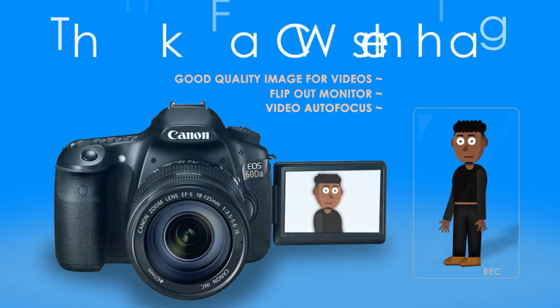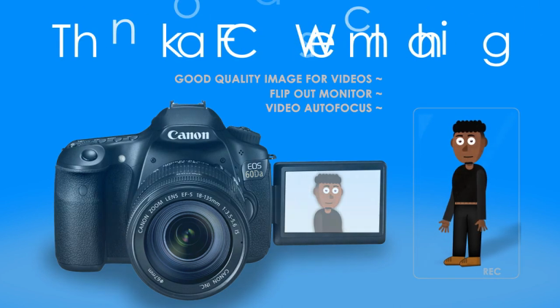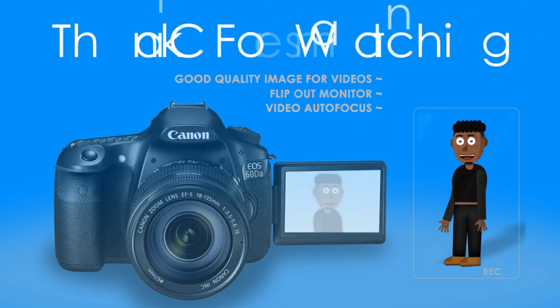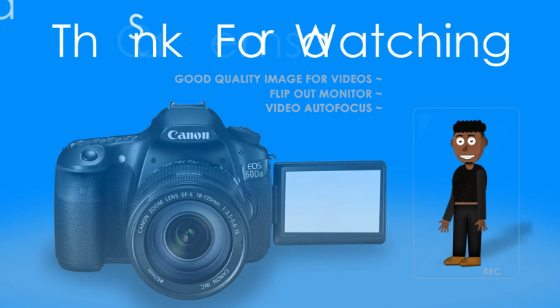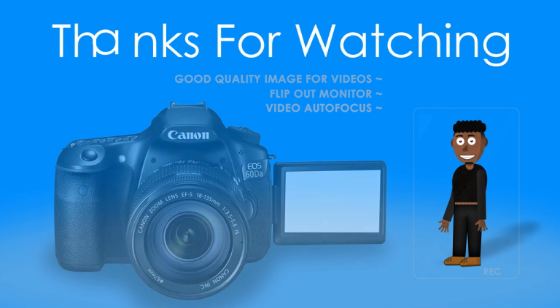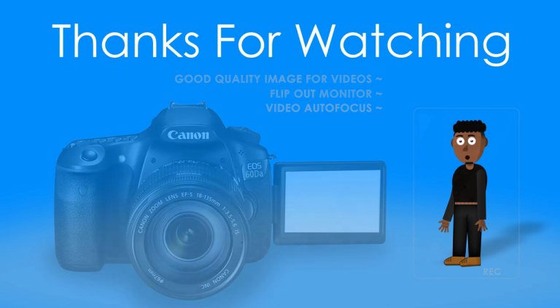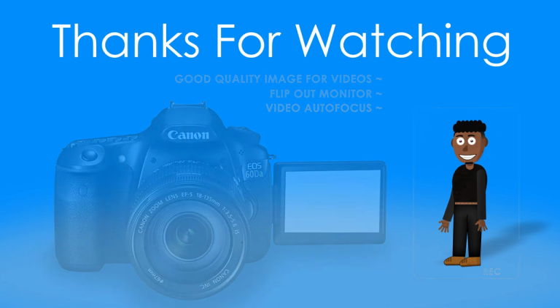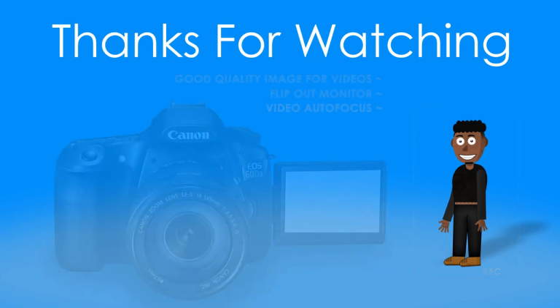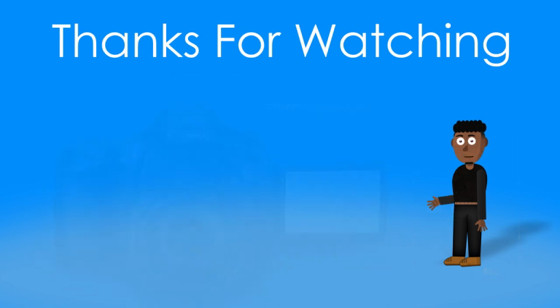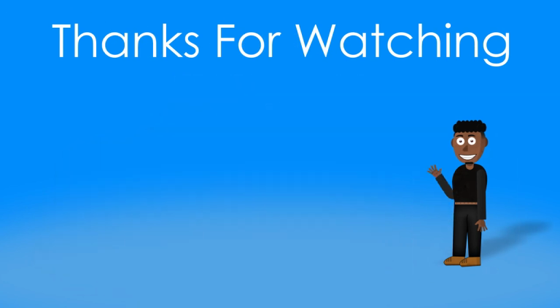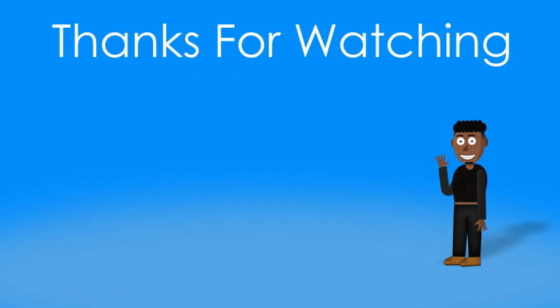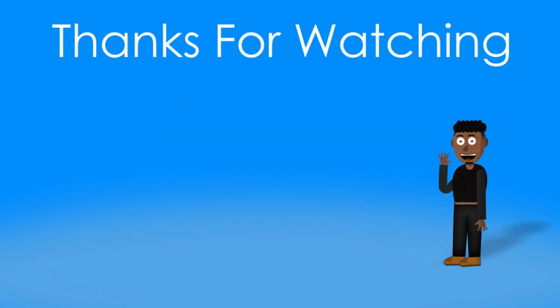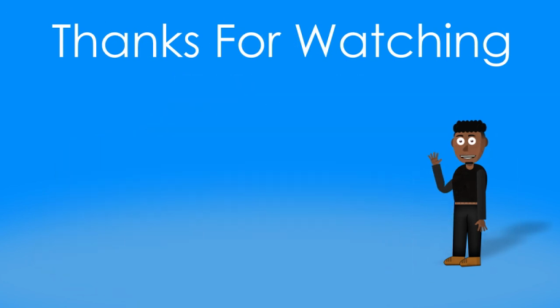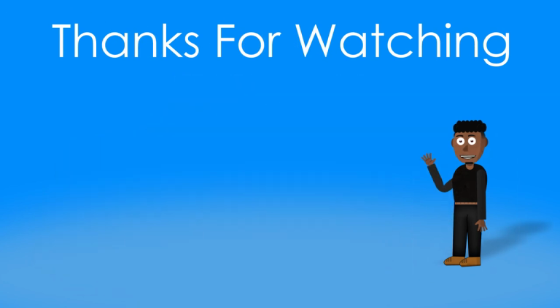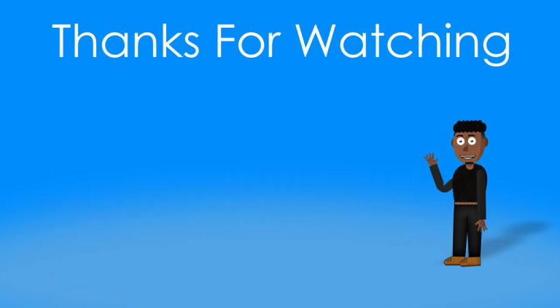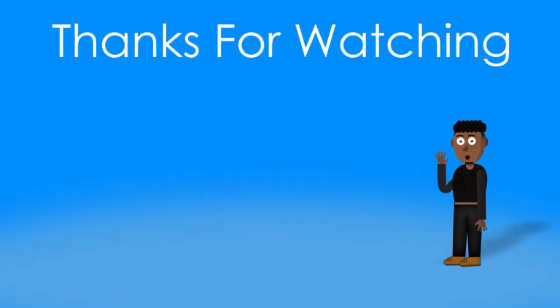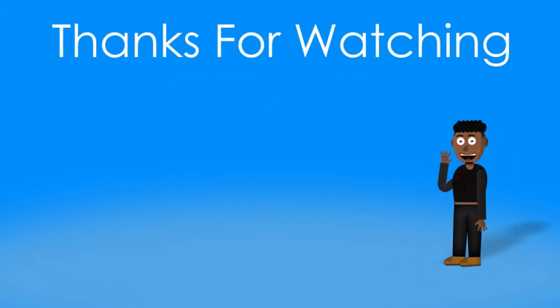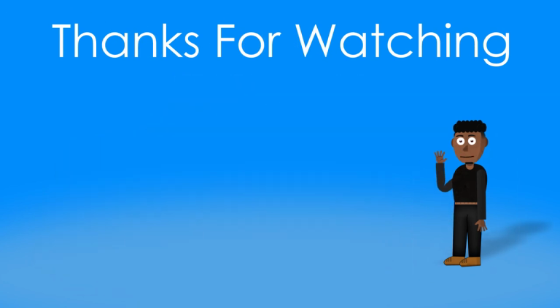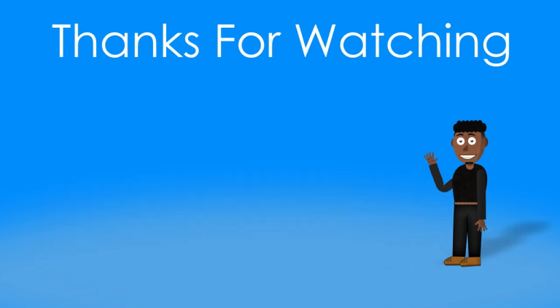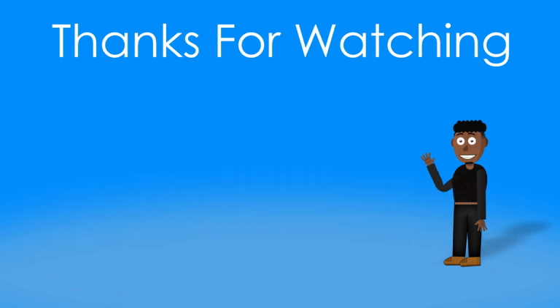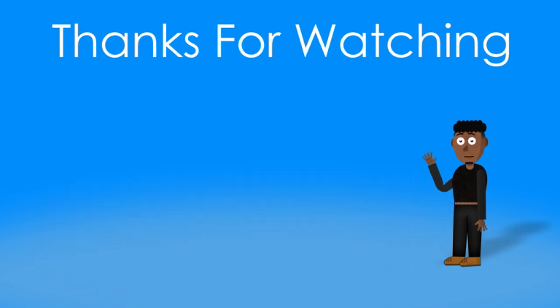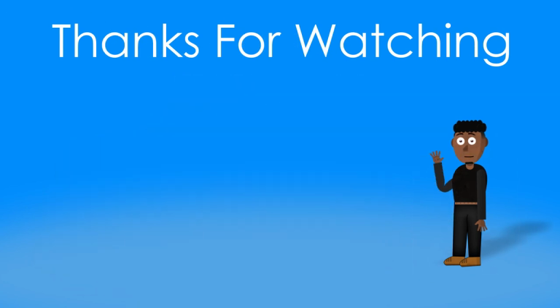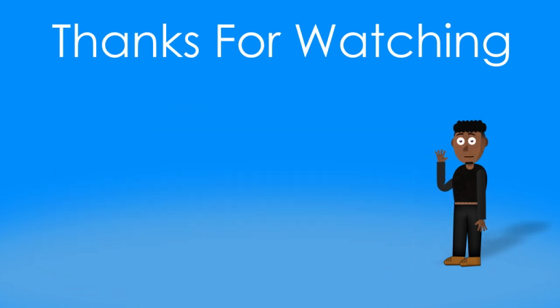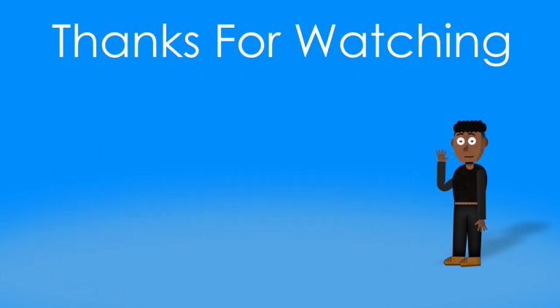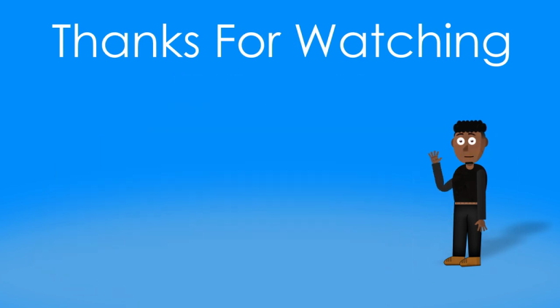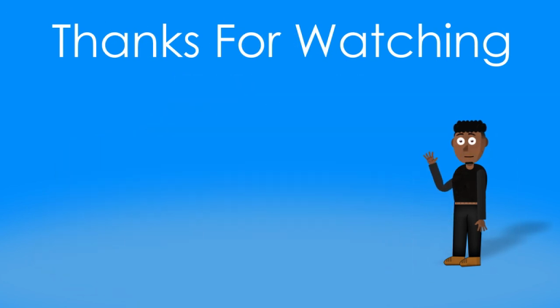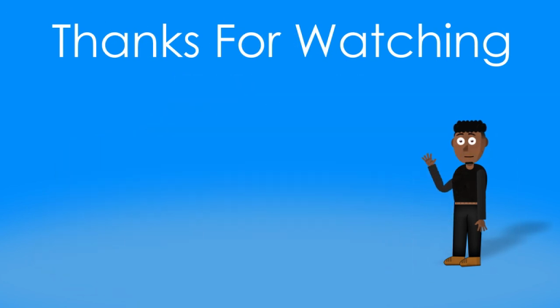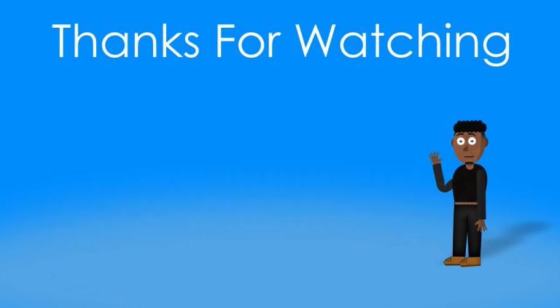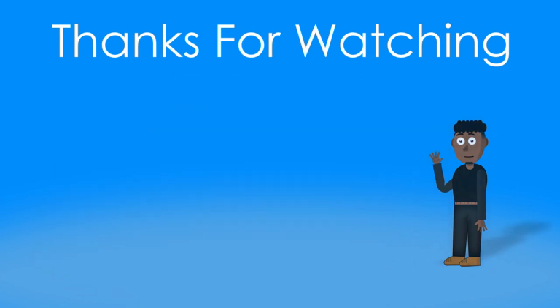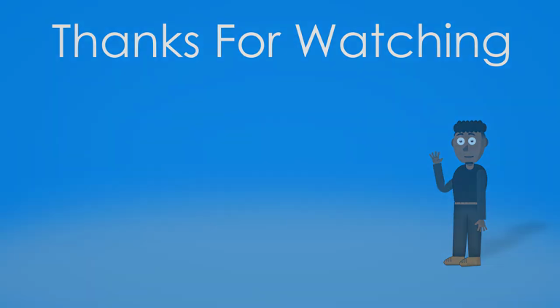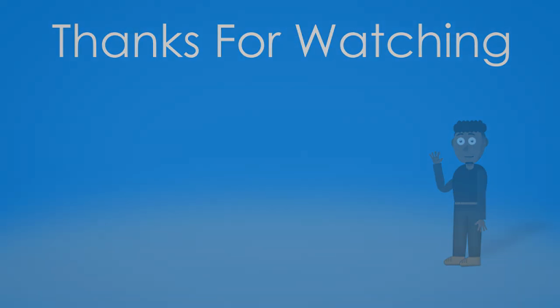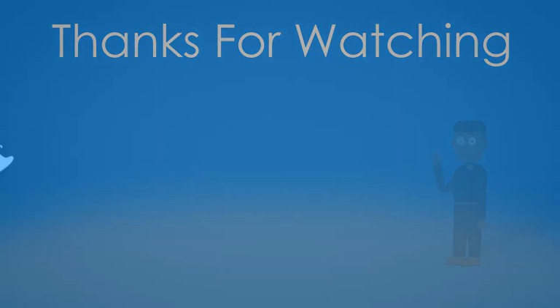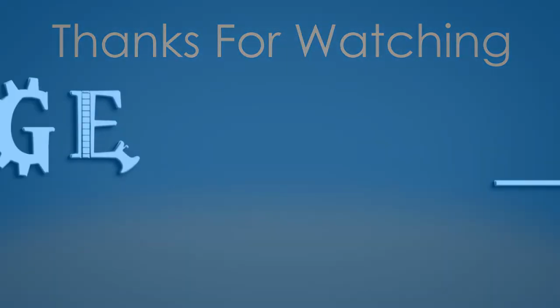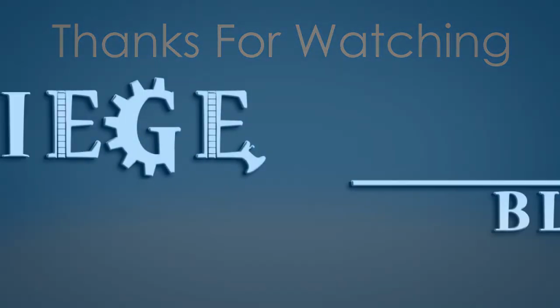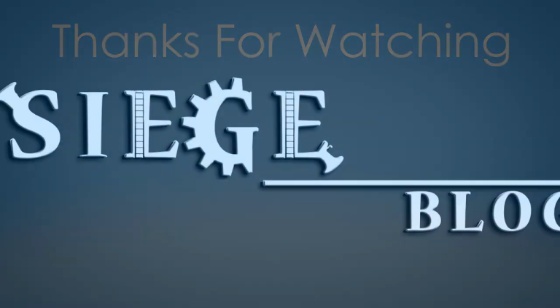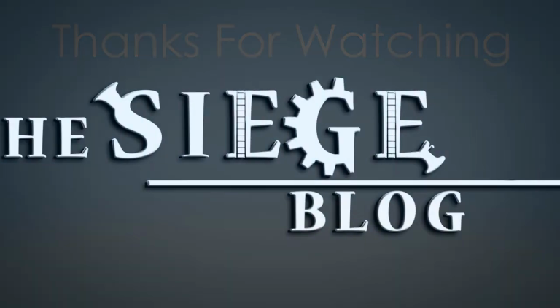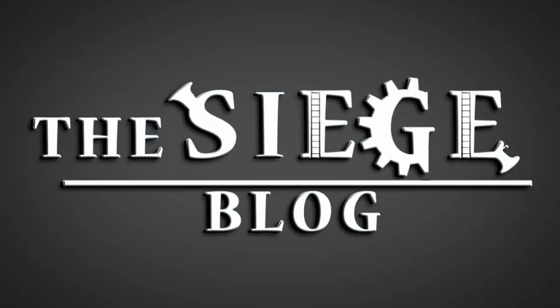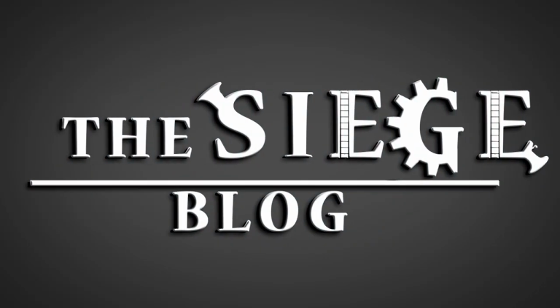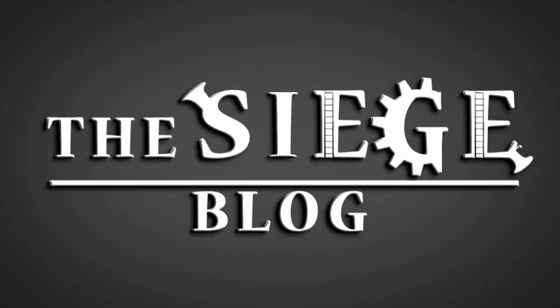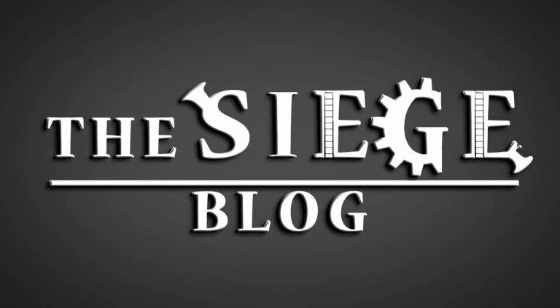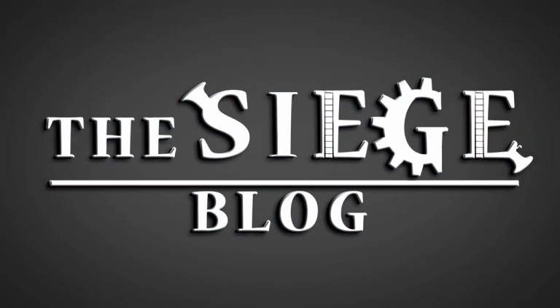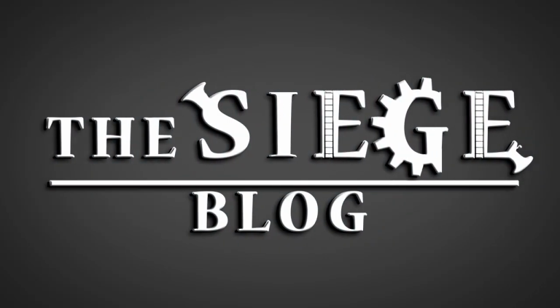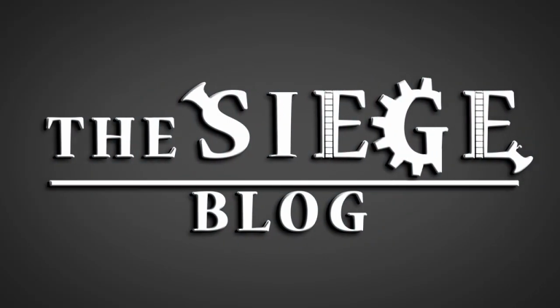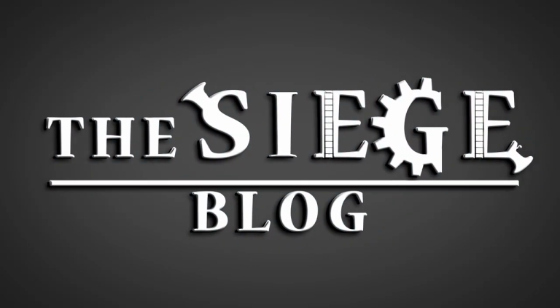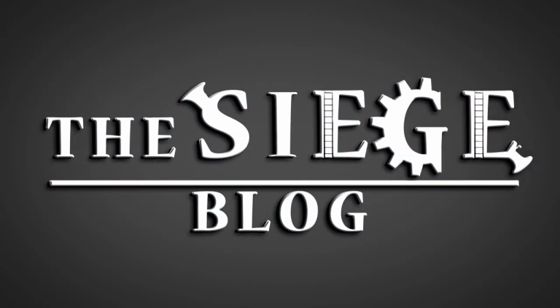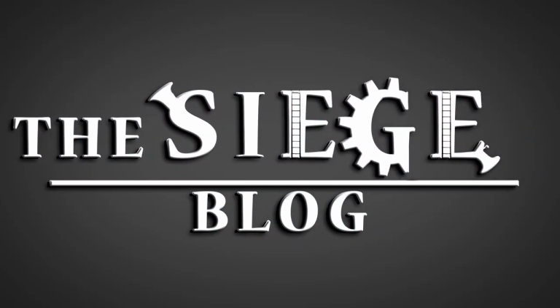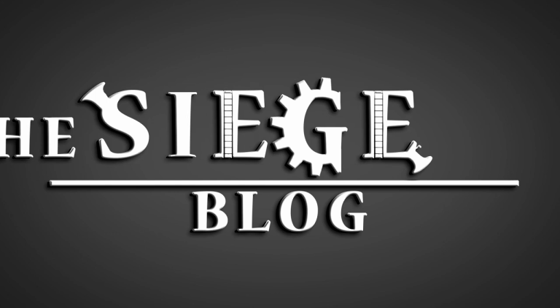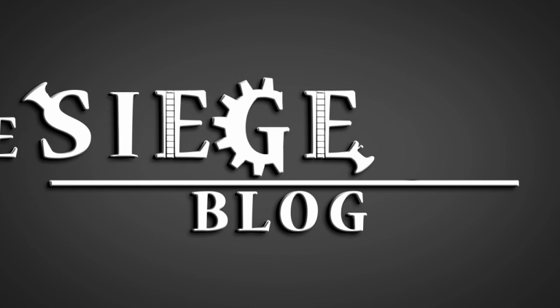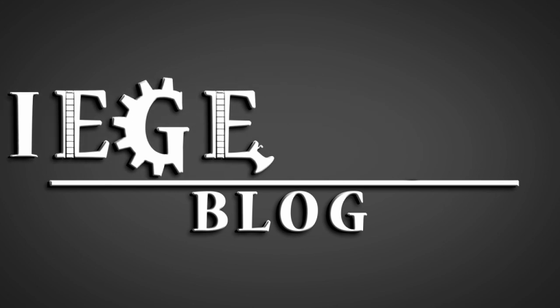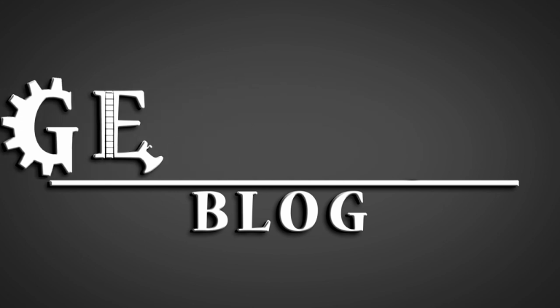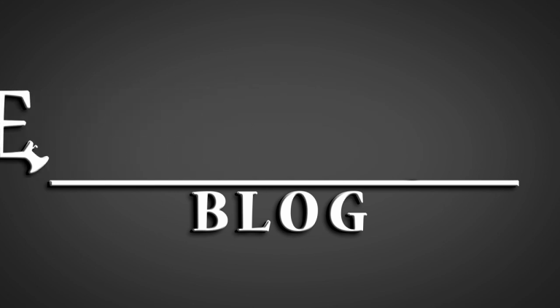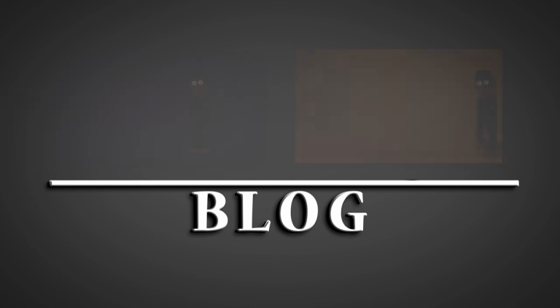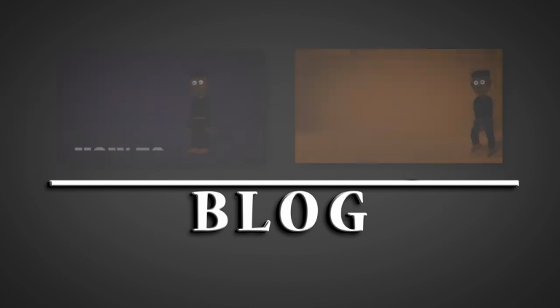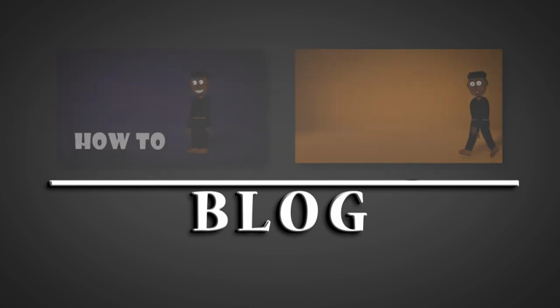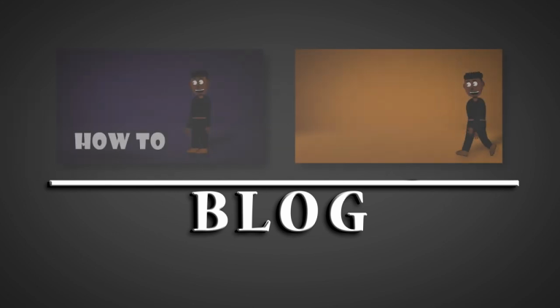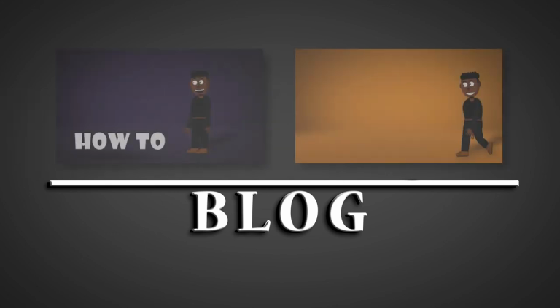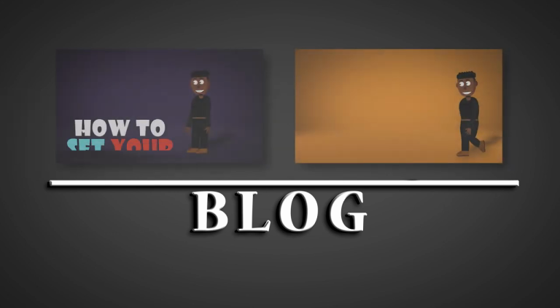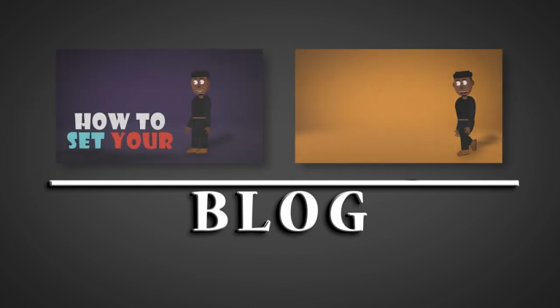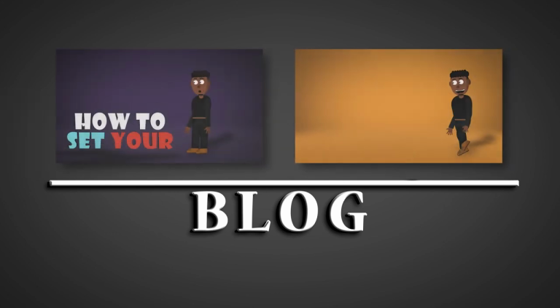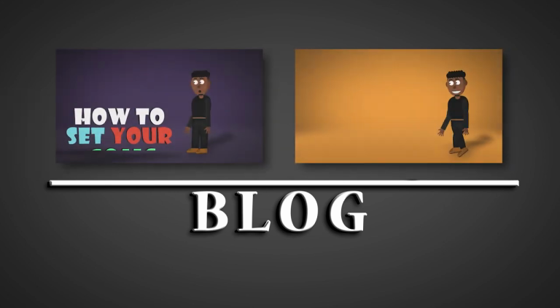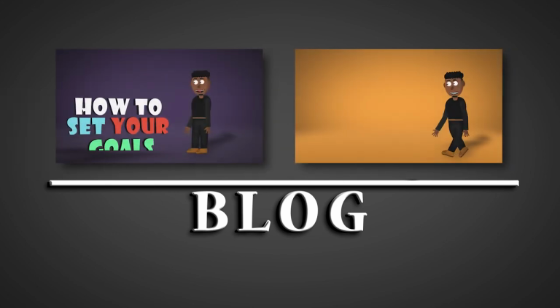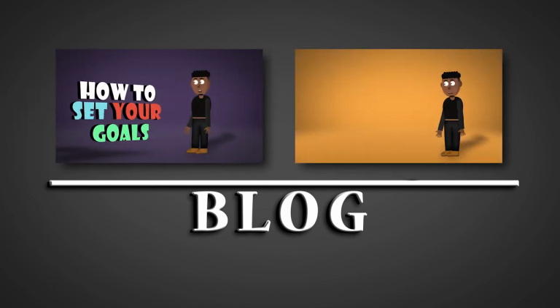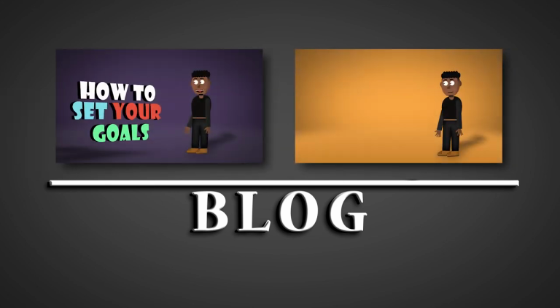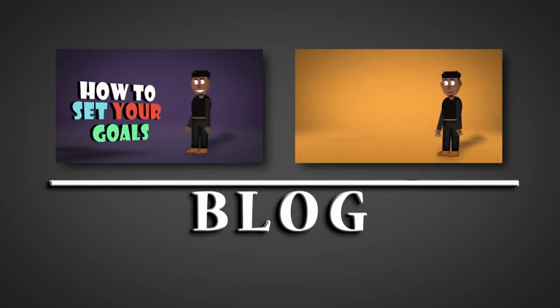Thanks for tuning in, and happy video conferencing! Thanks for watching. If you'd like to see more, check out the description for links to more videos.